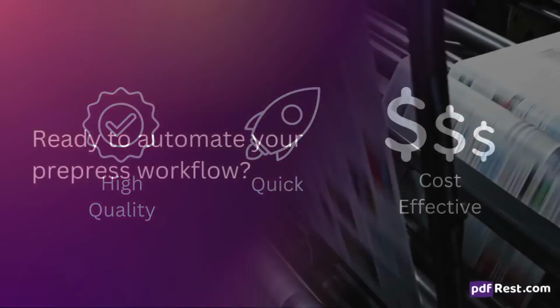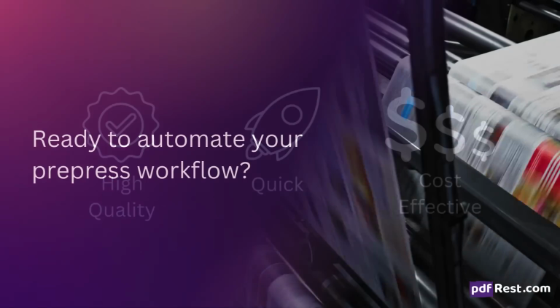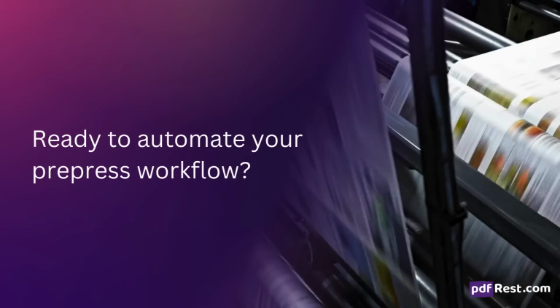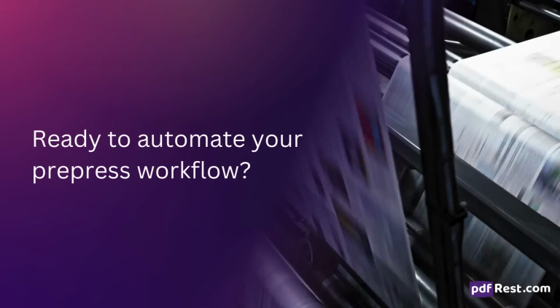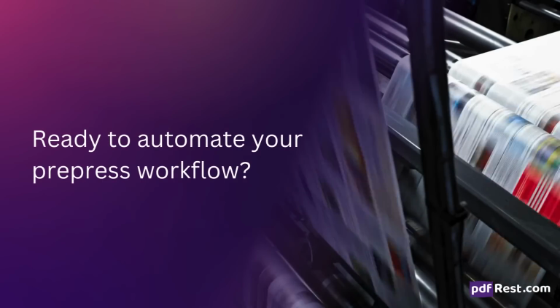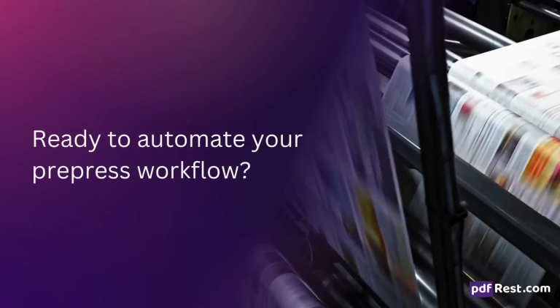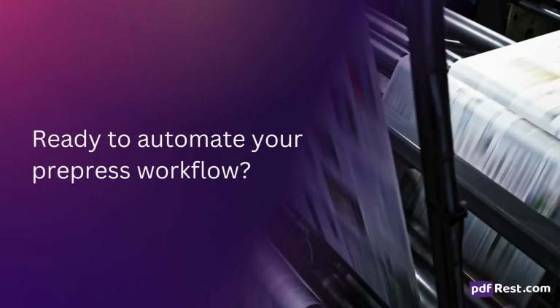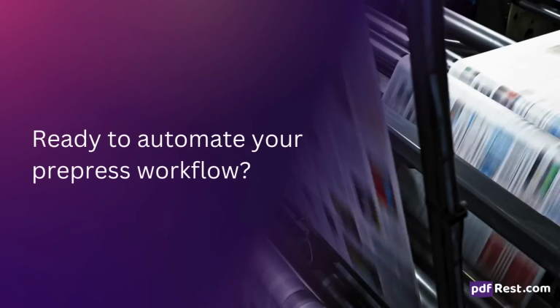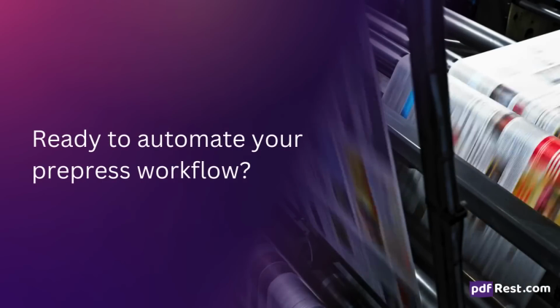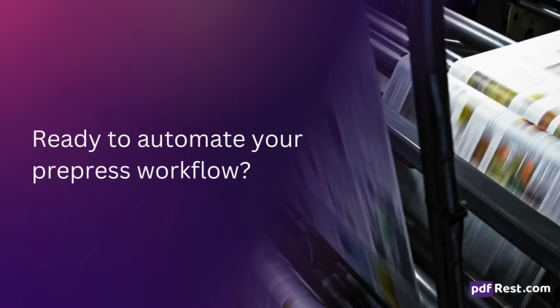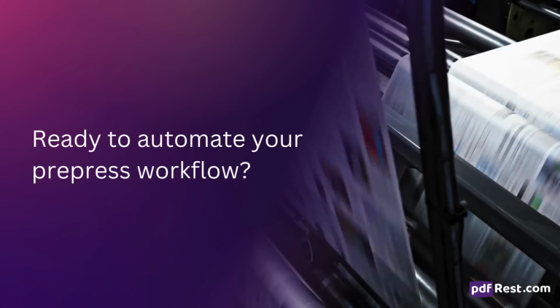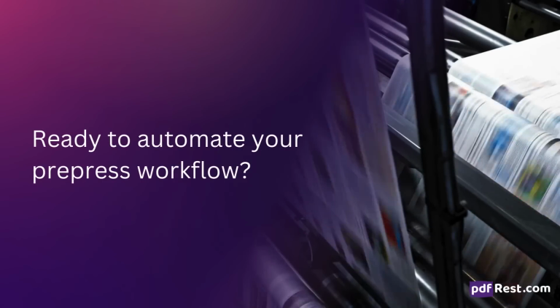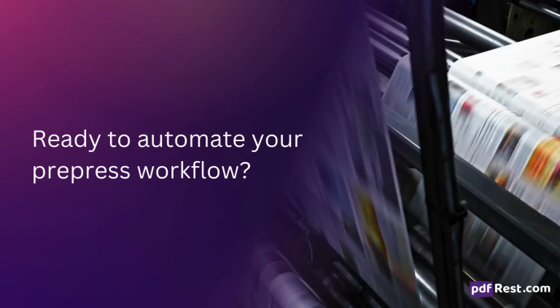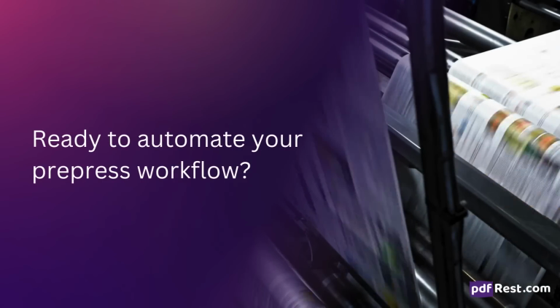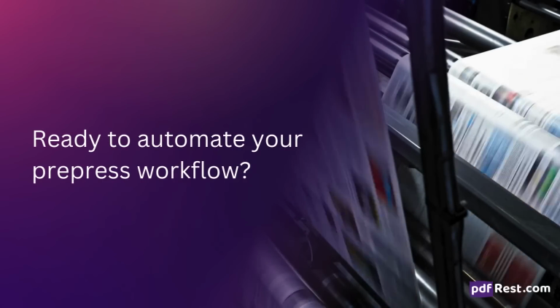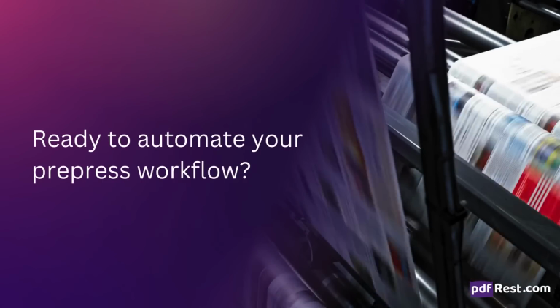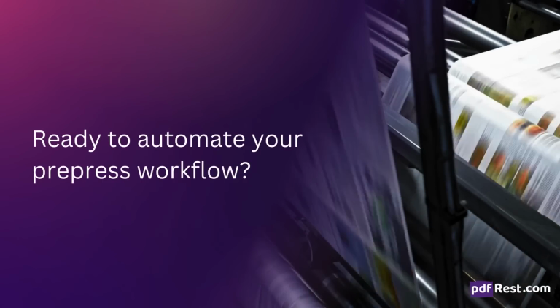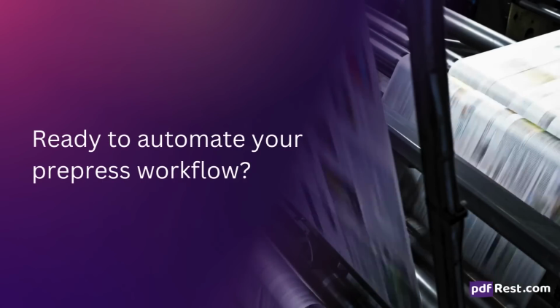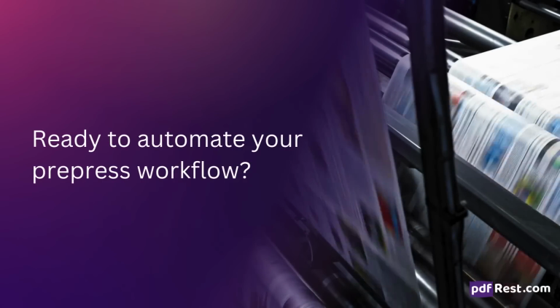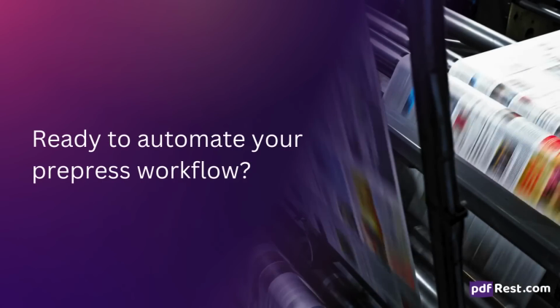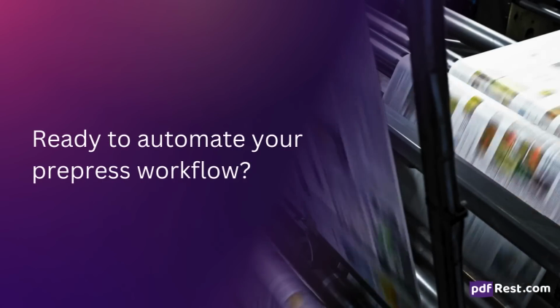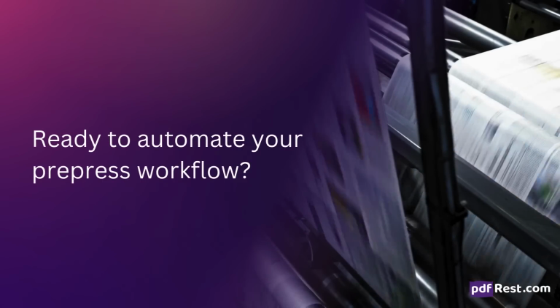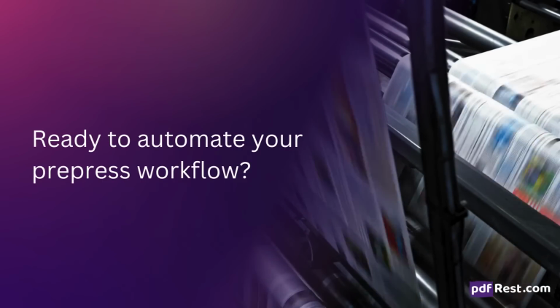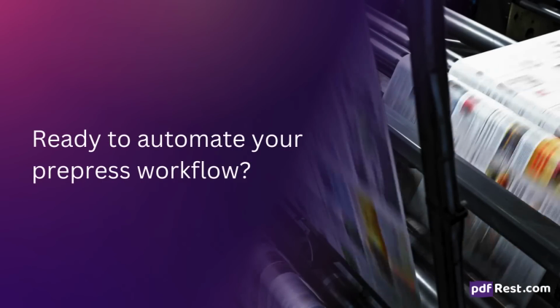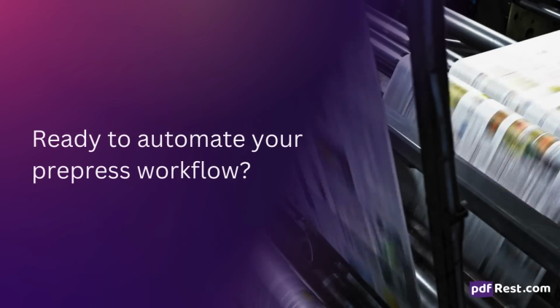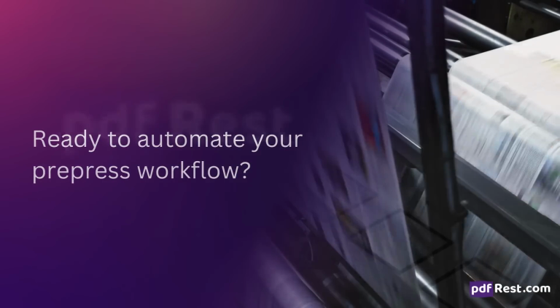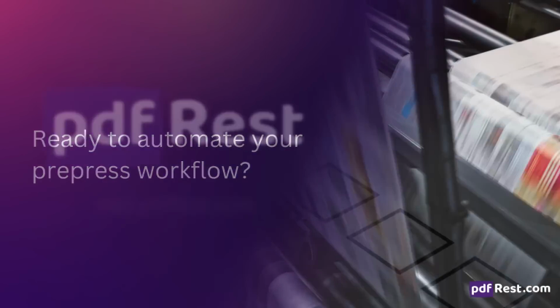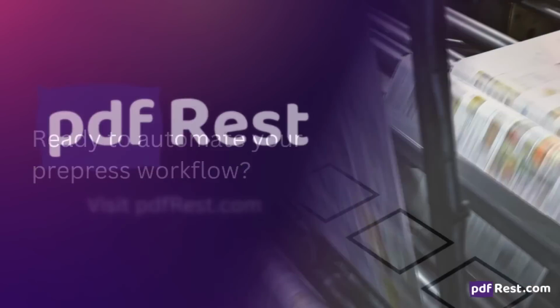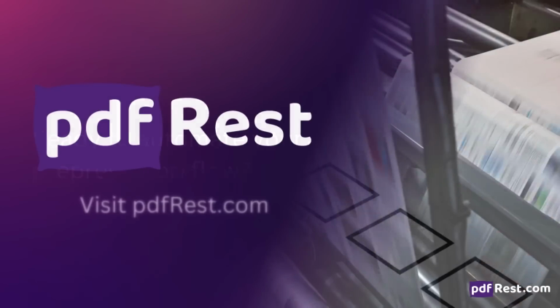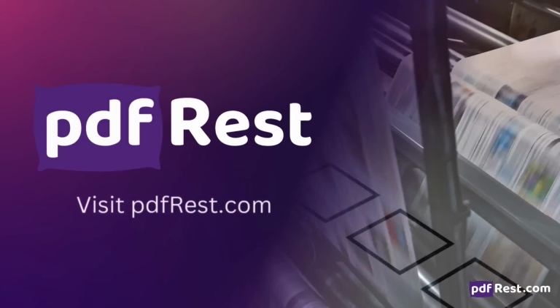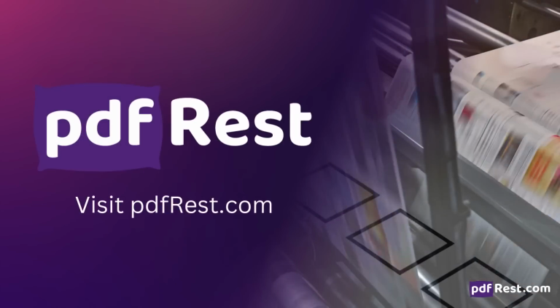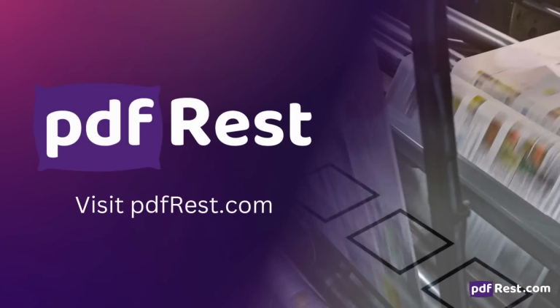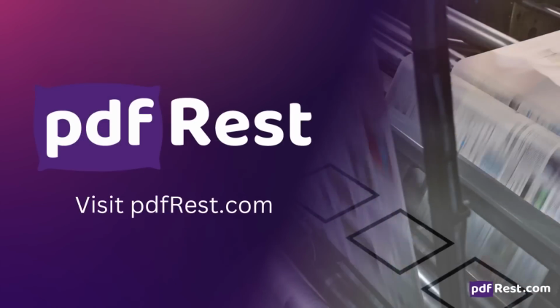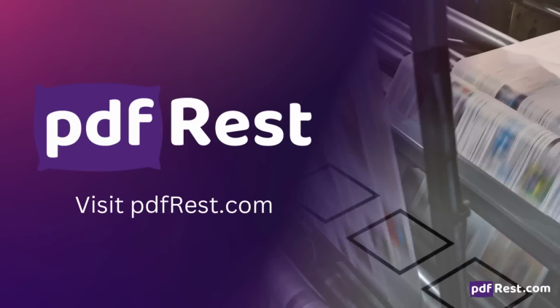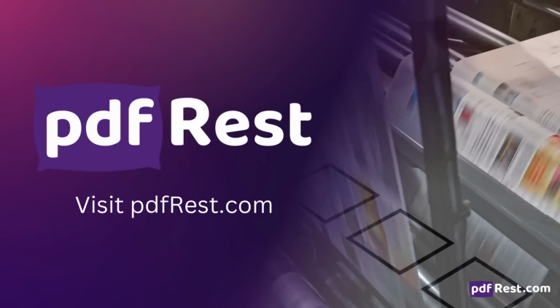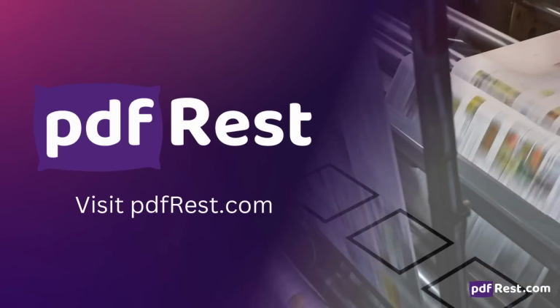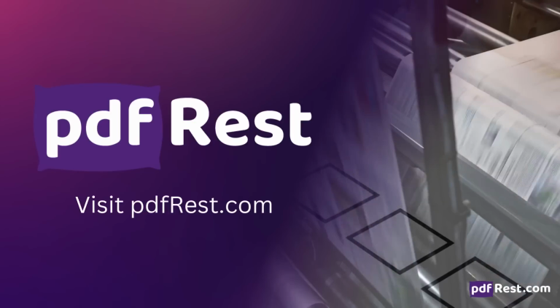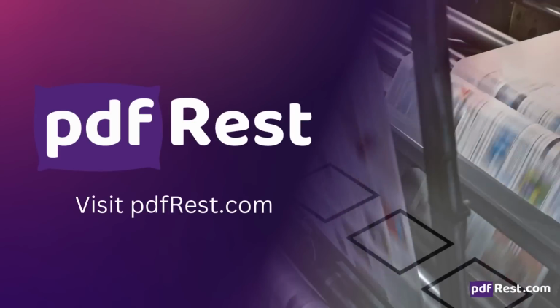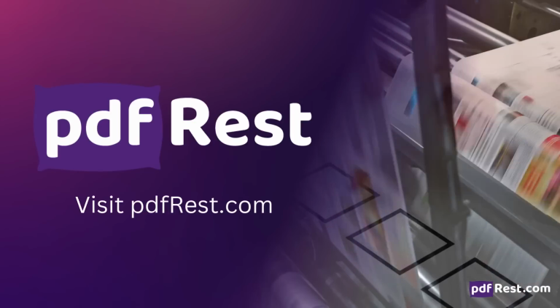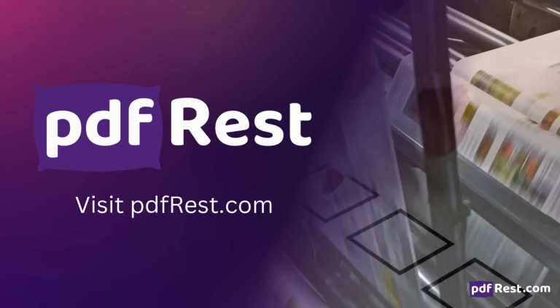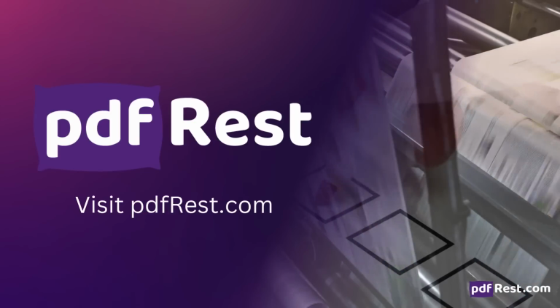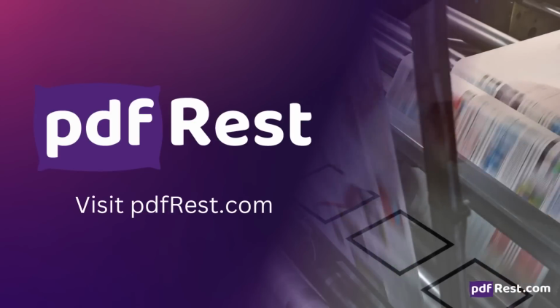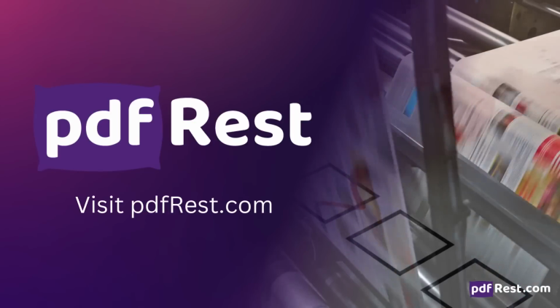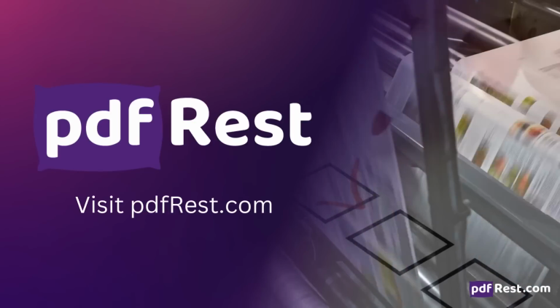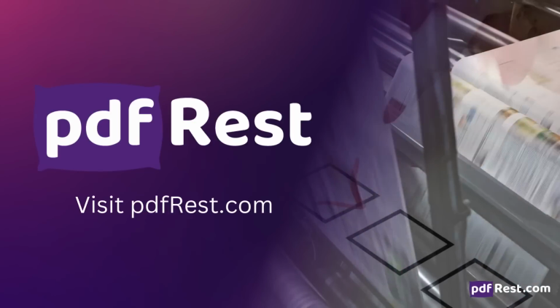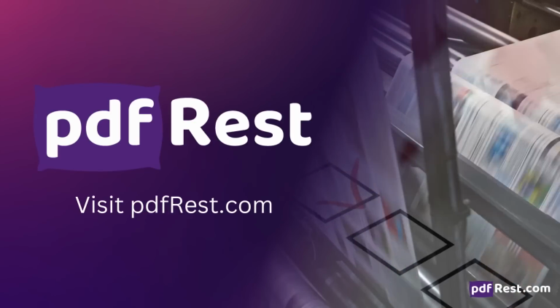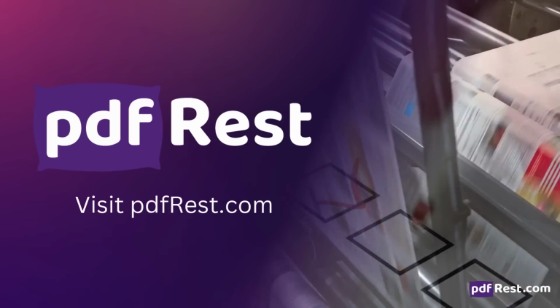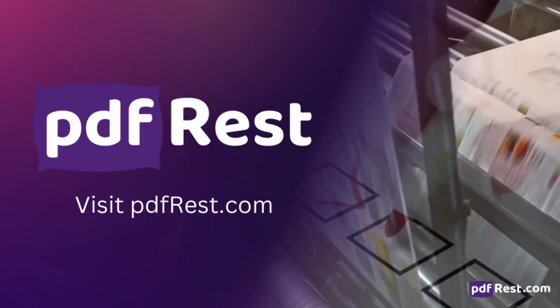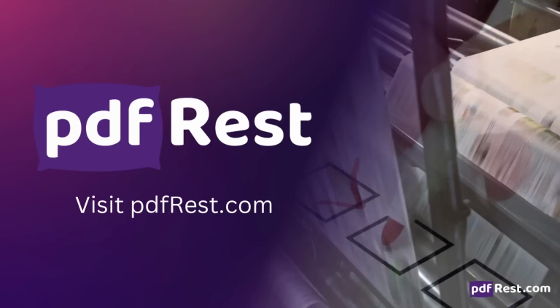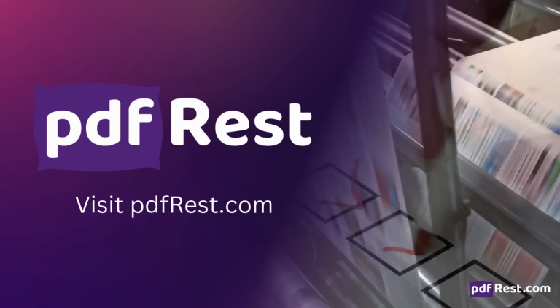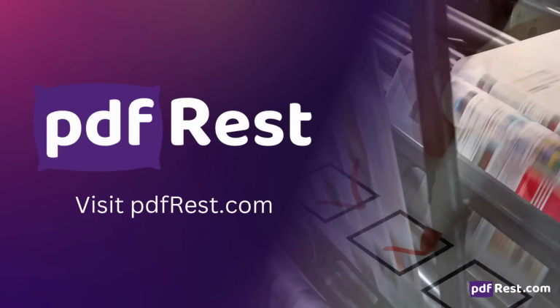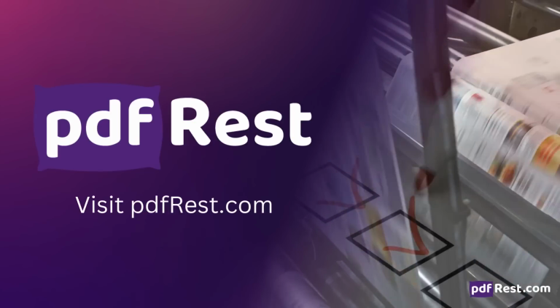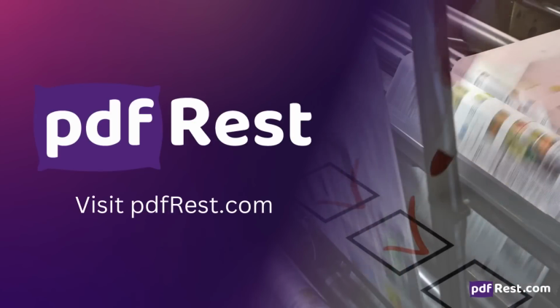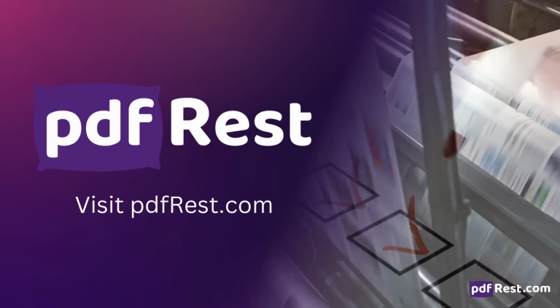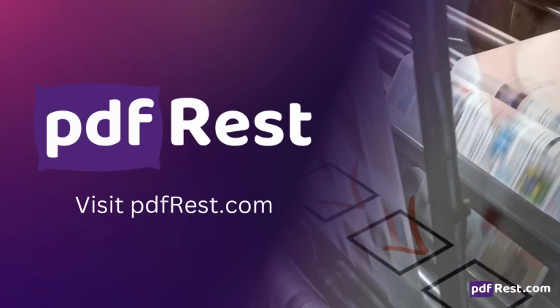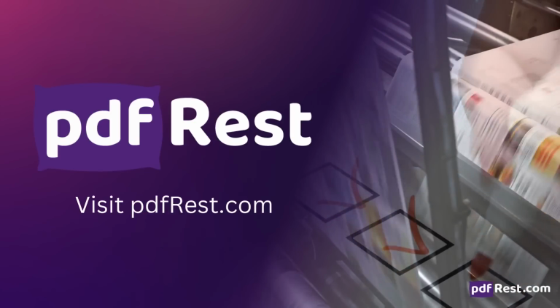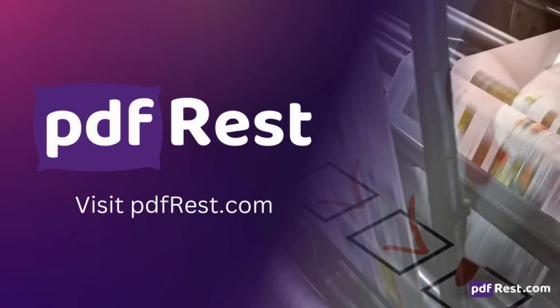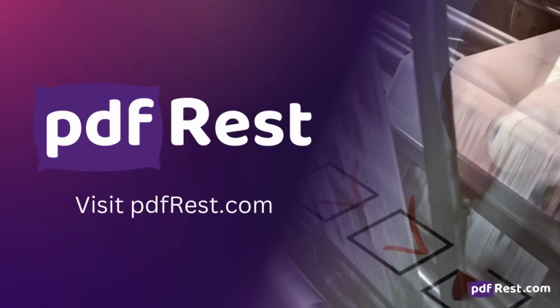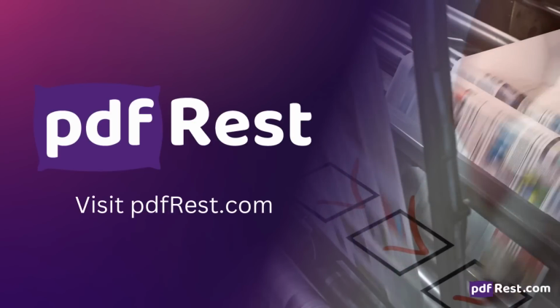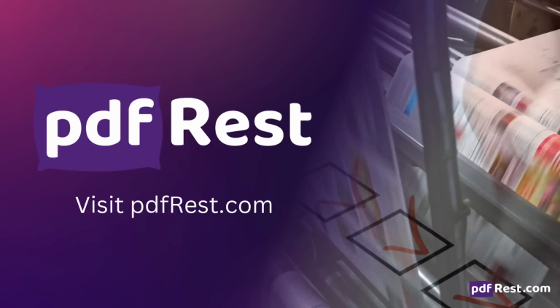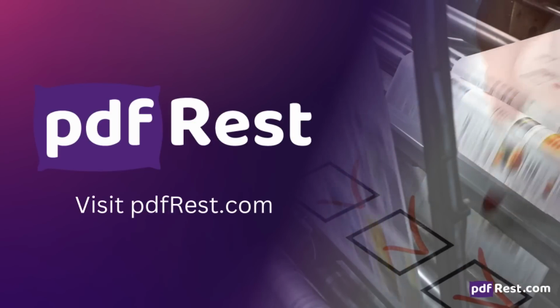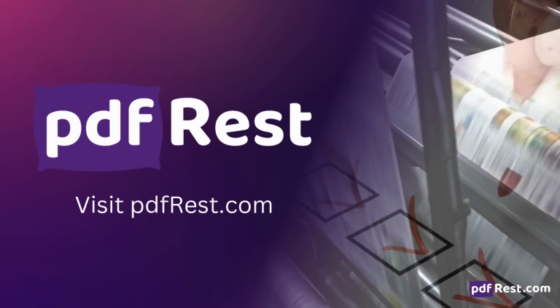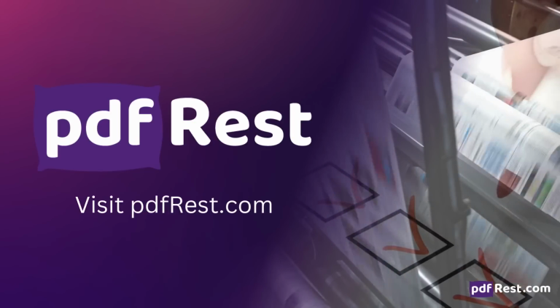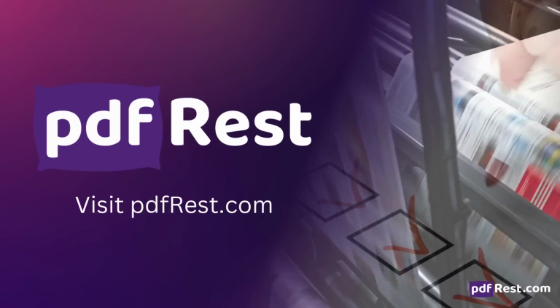Ready to automate your prepress workflow? Visit PDFRest.com to take control of your PDF processing today.